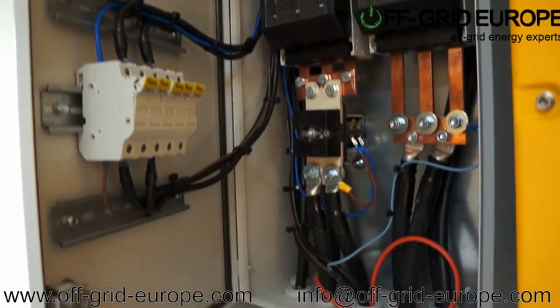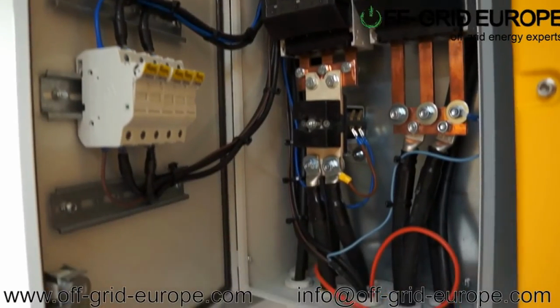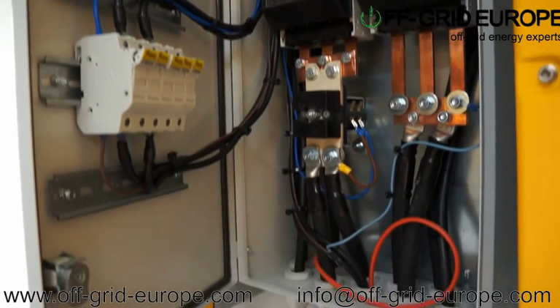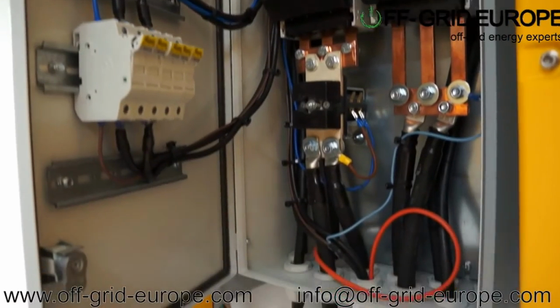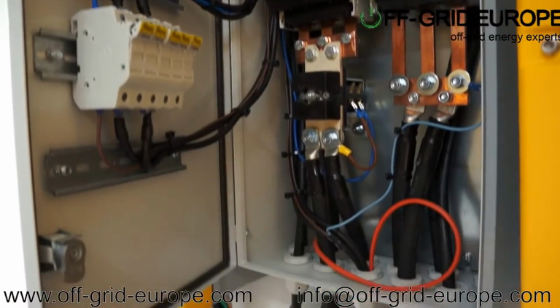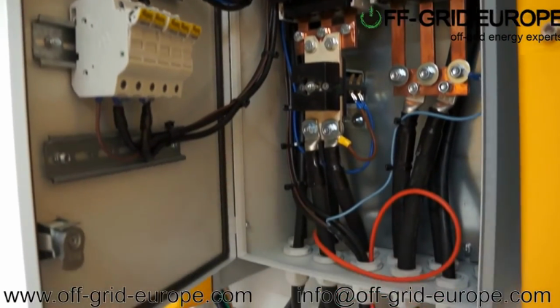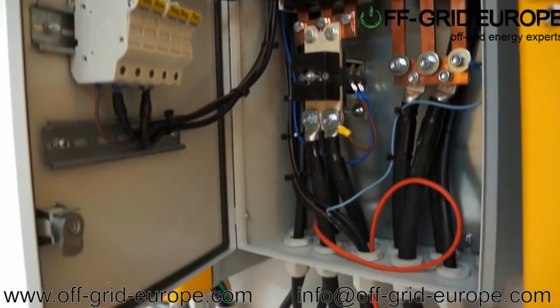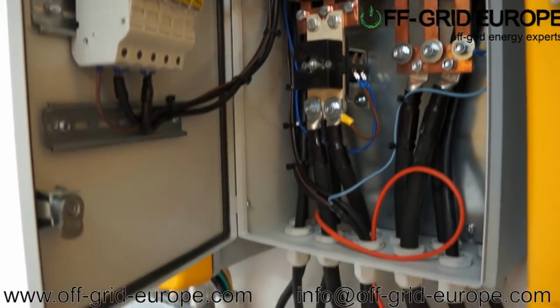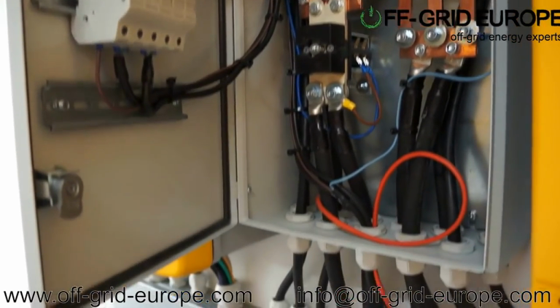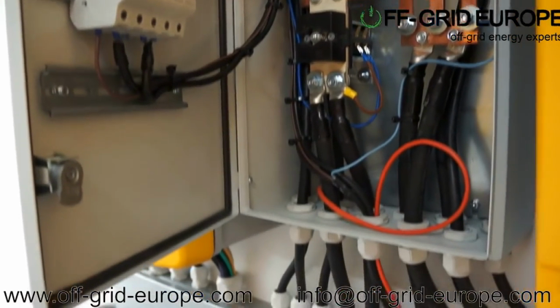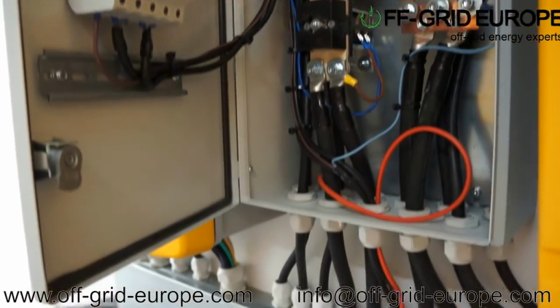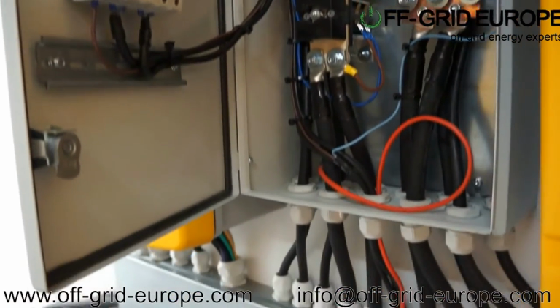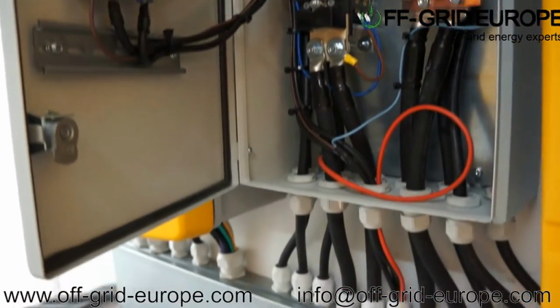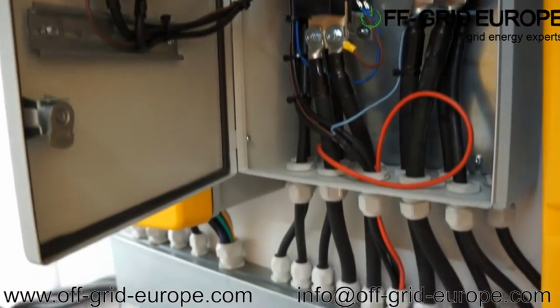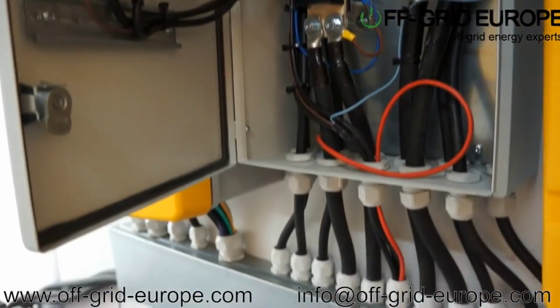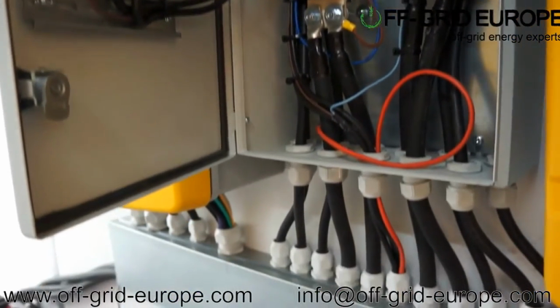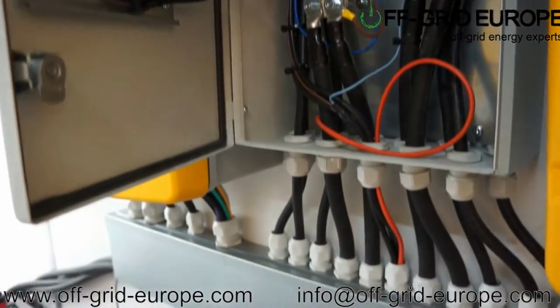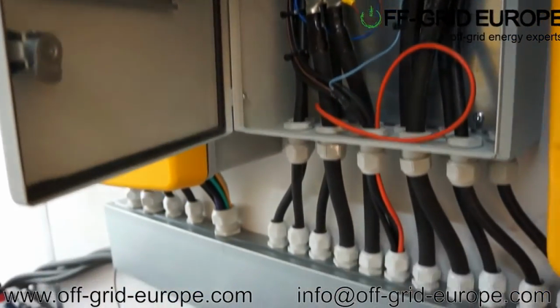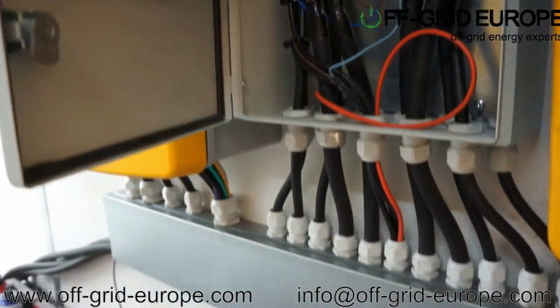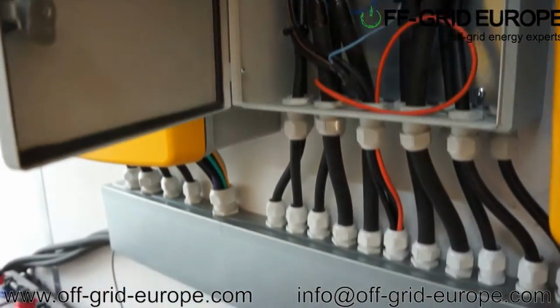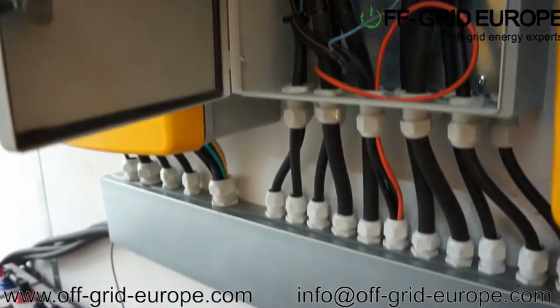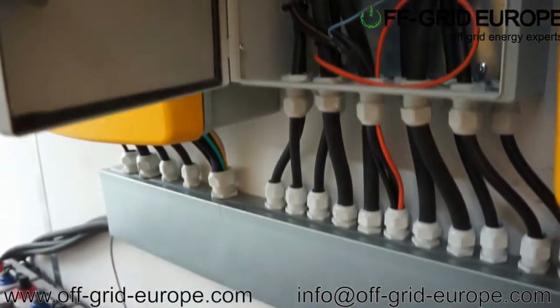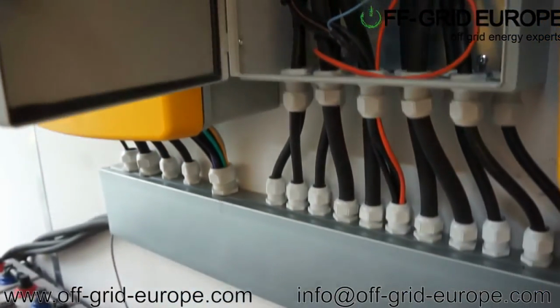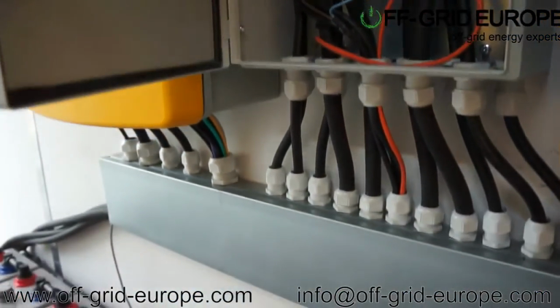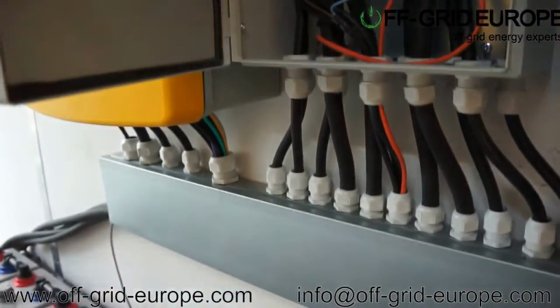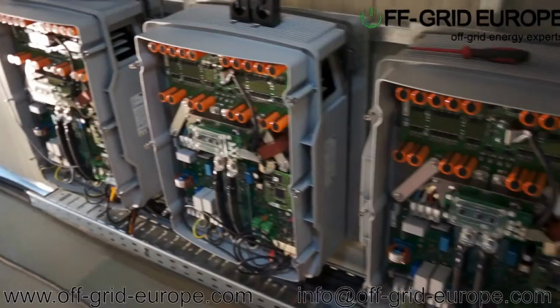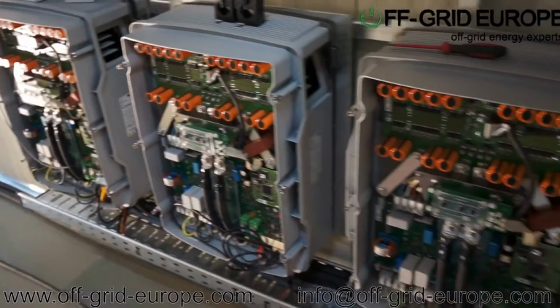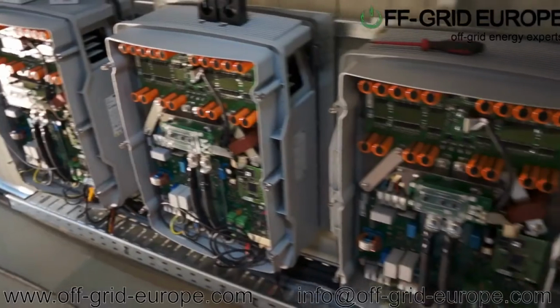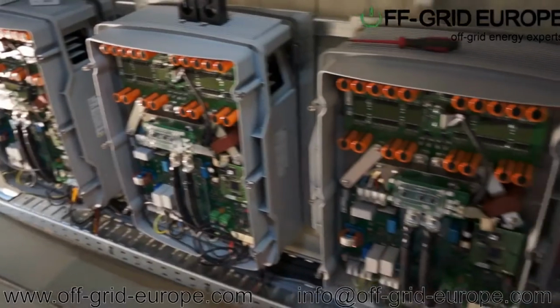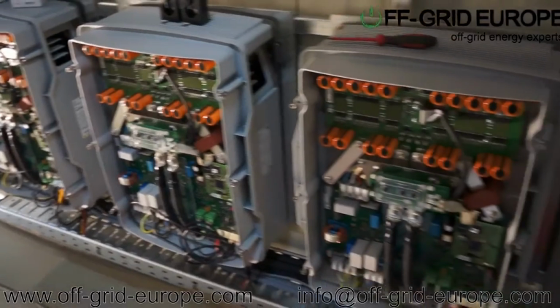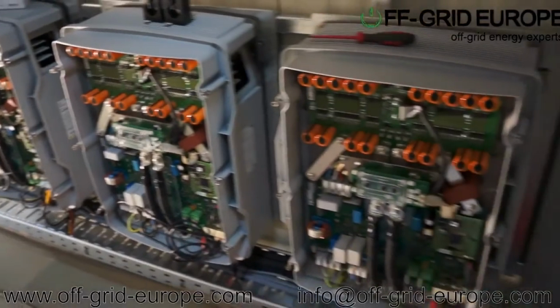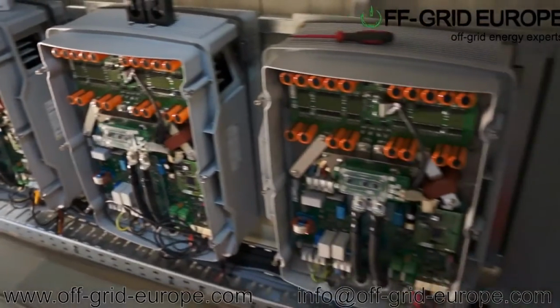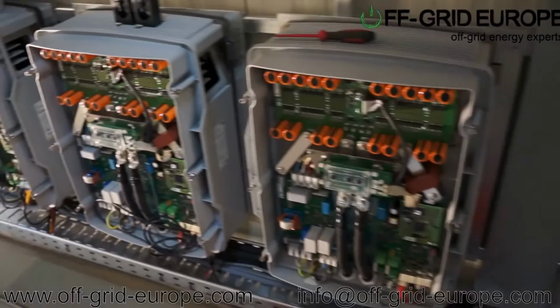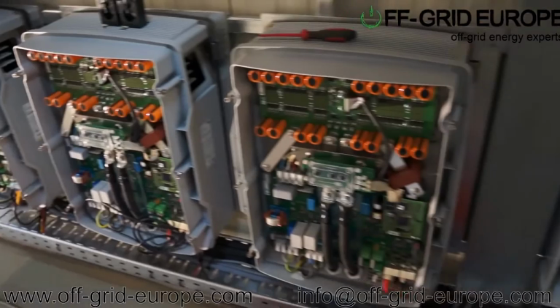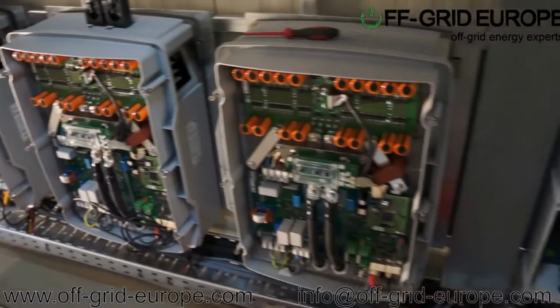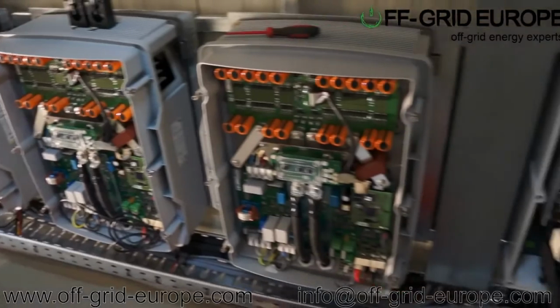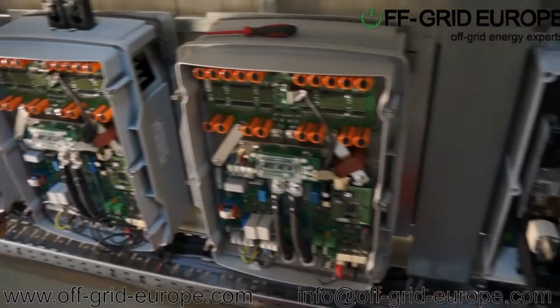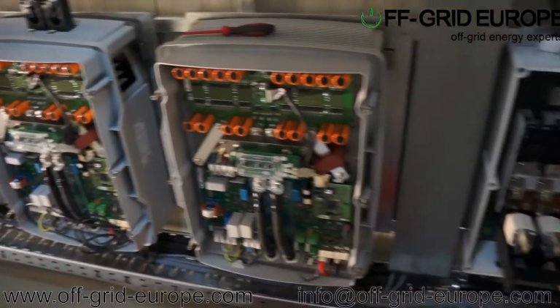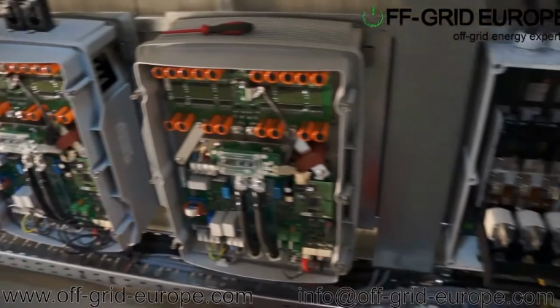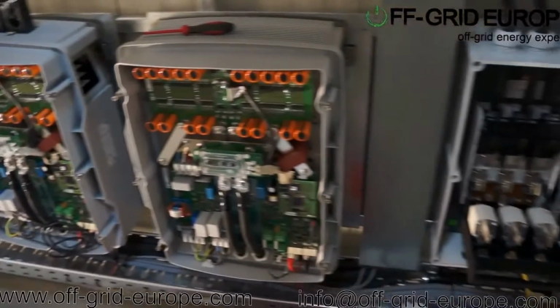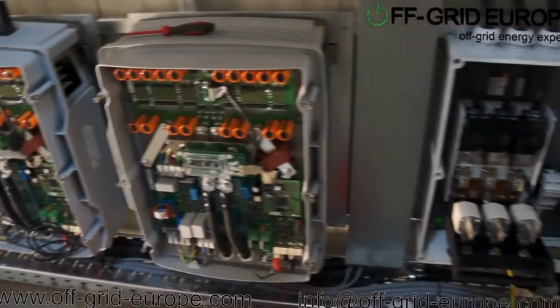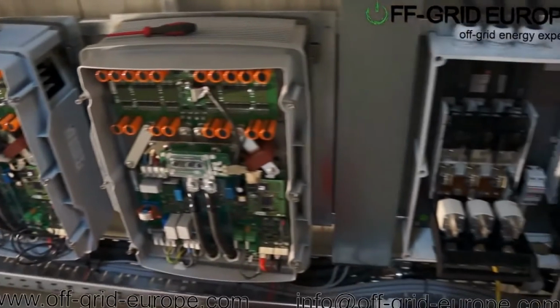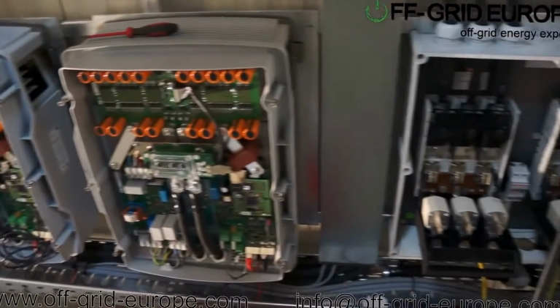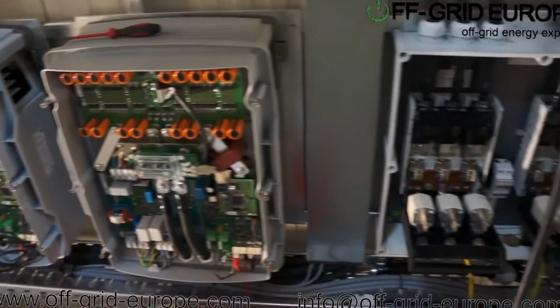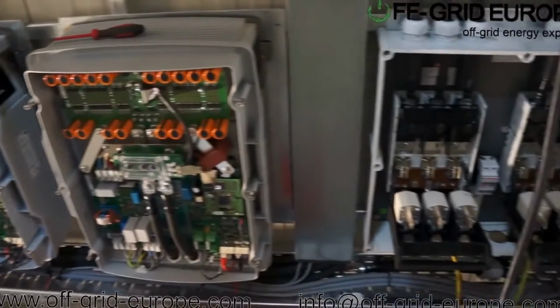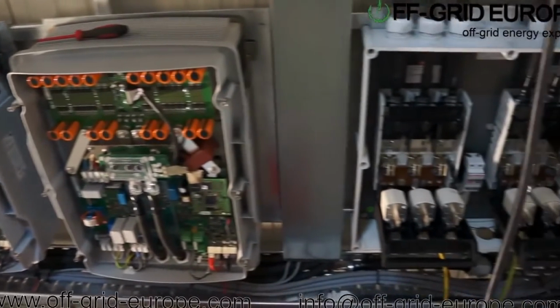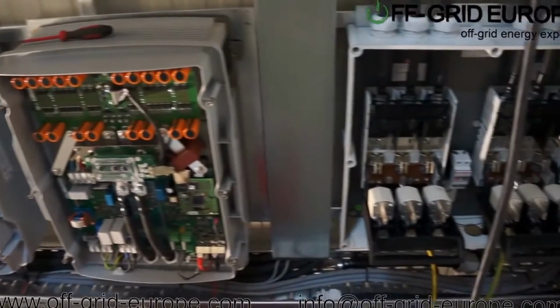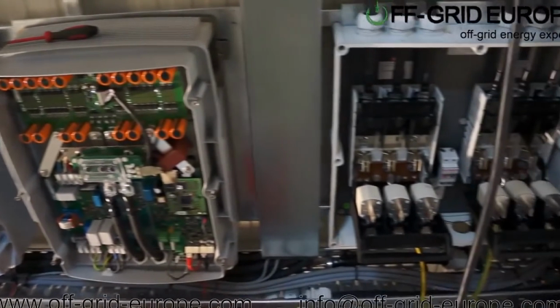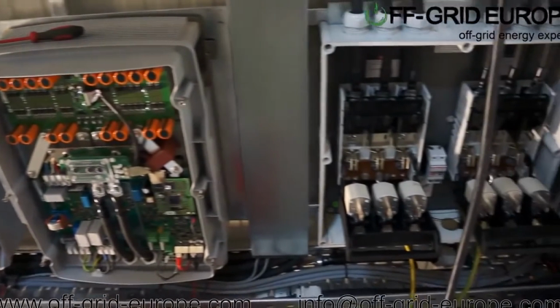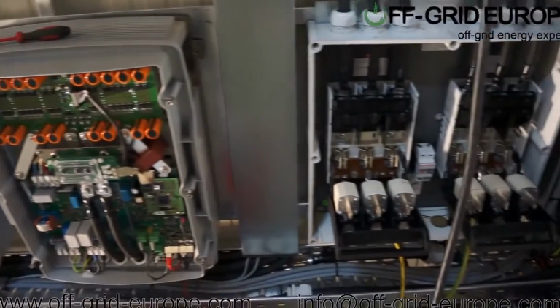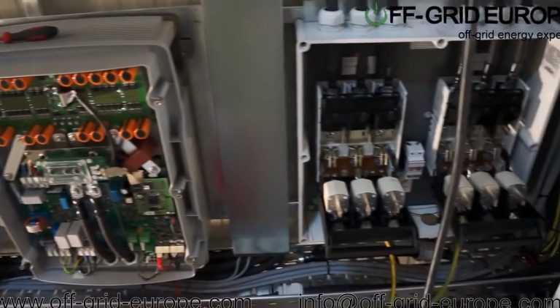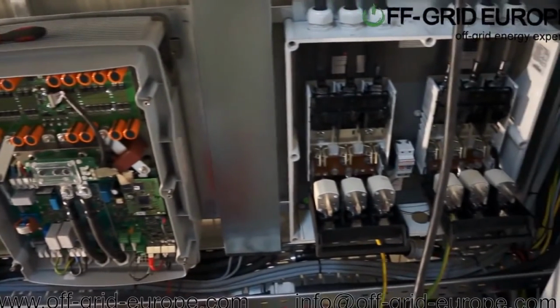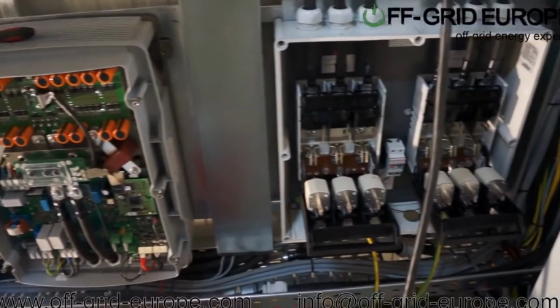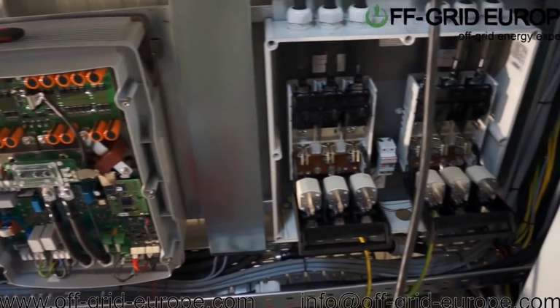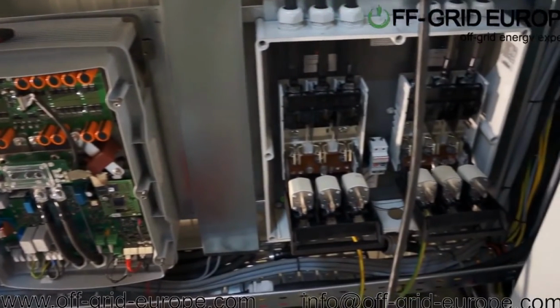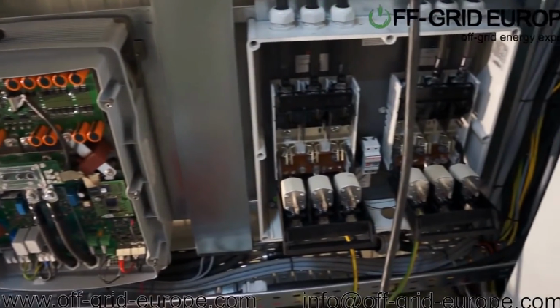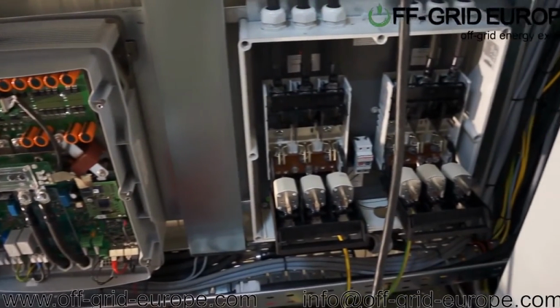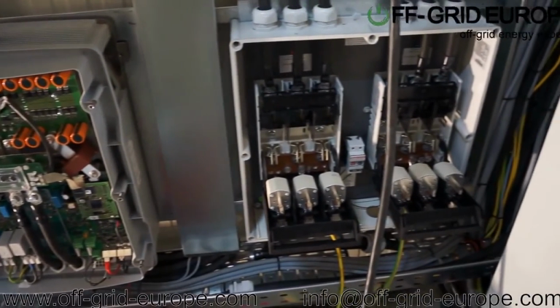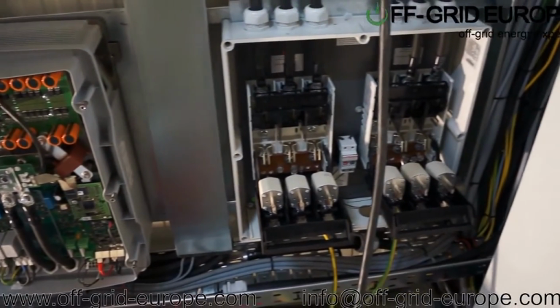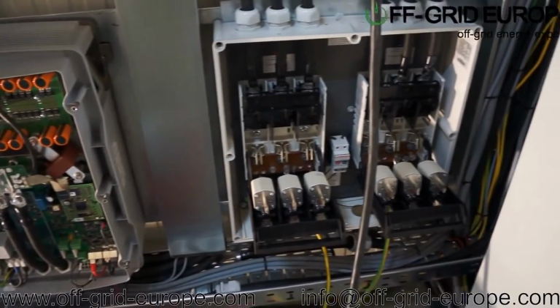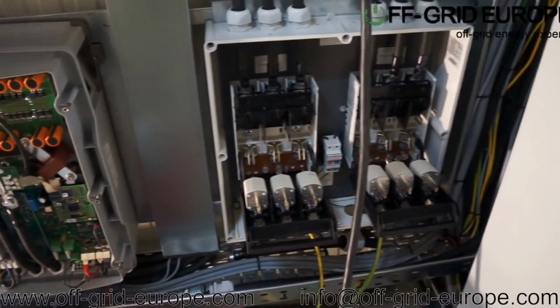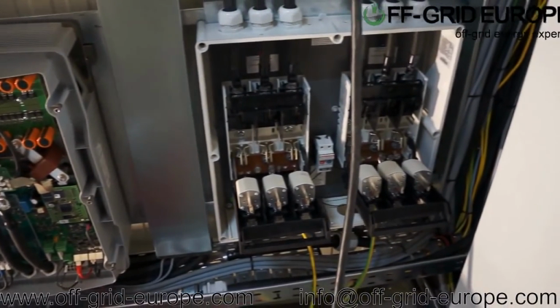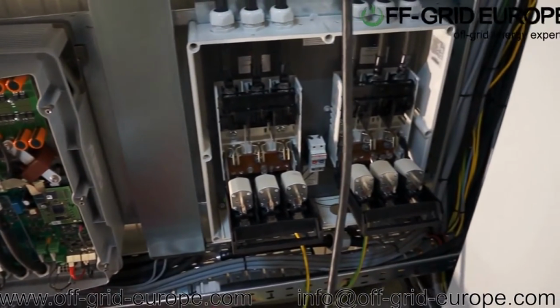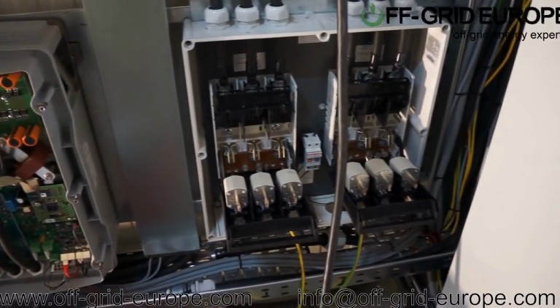If you're interested in learning more about pre-commissioned off-grid power containers, please do not hesitate to contact us. Thank you for watching this video.